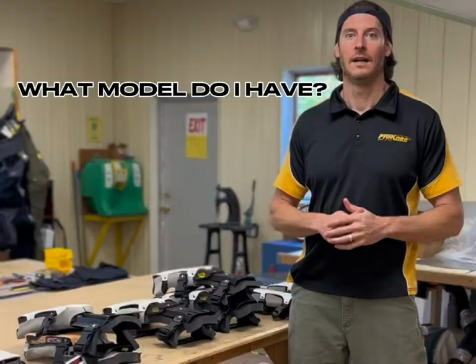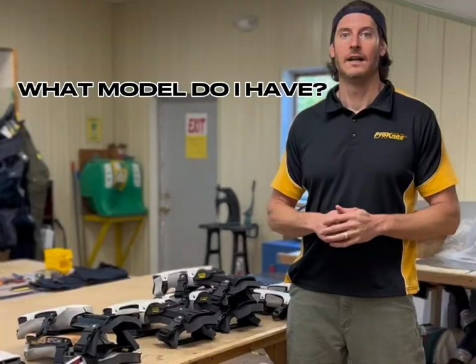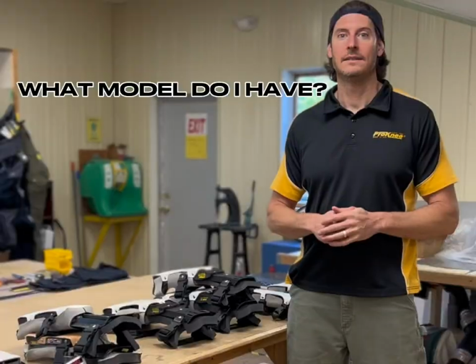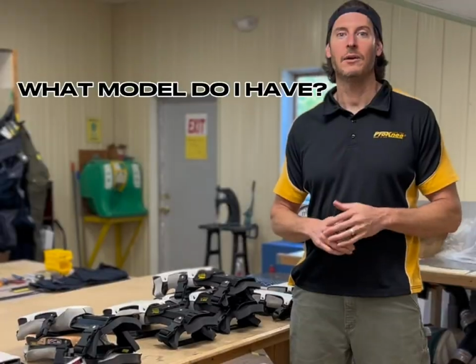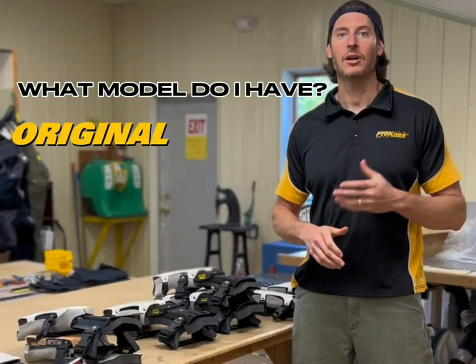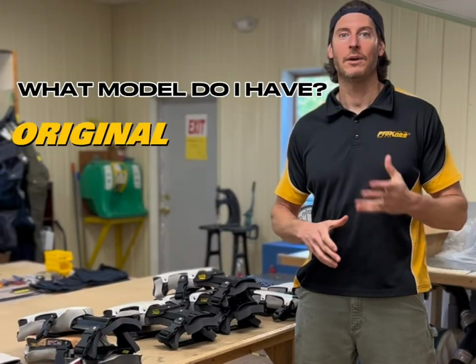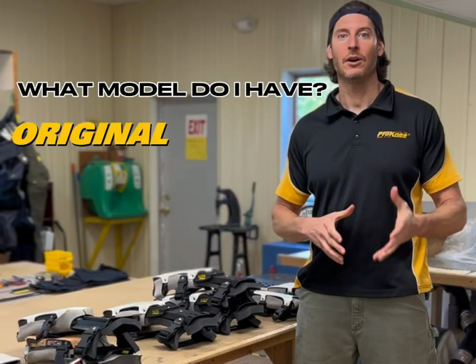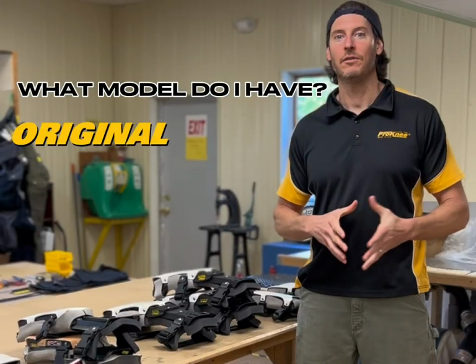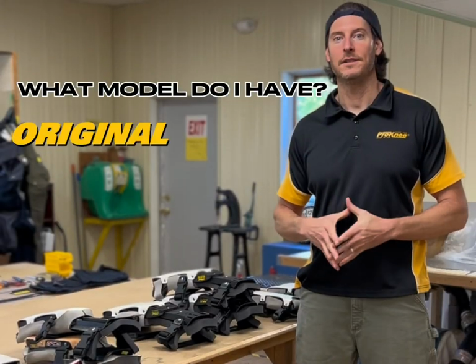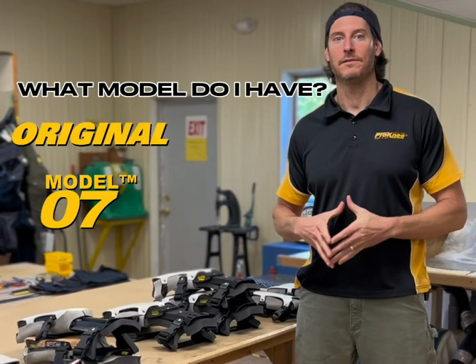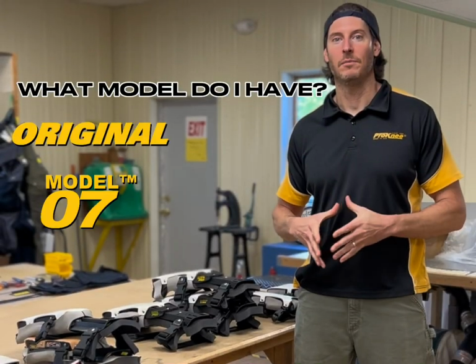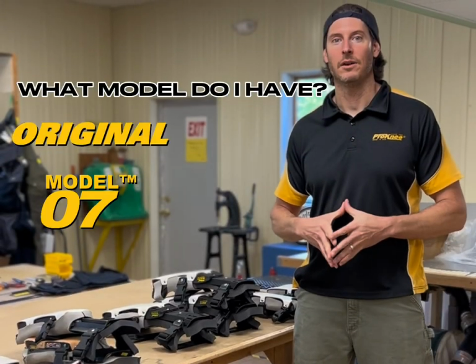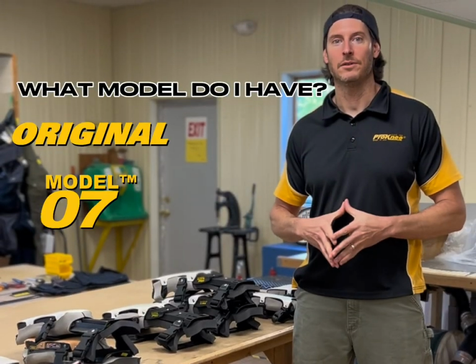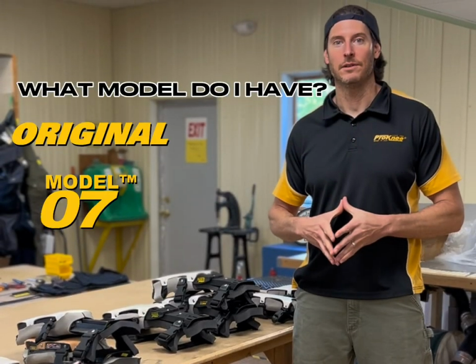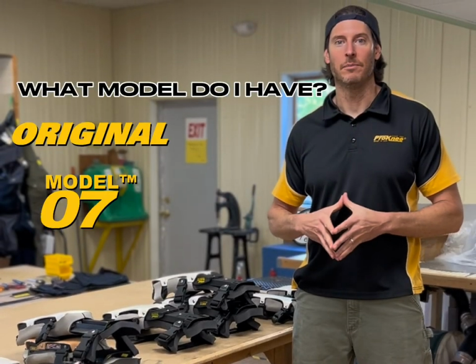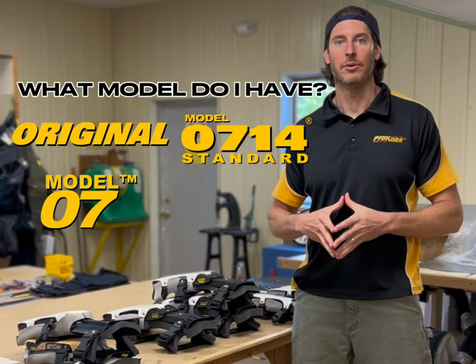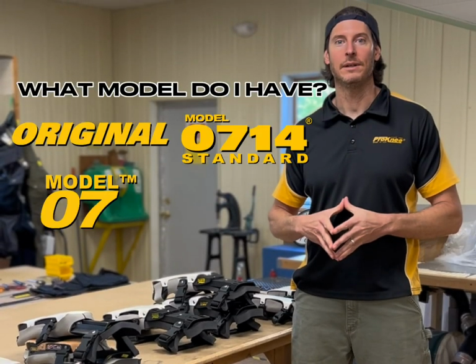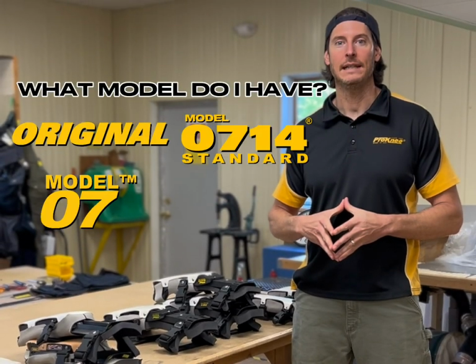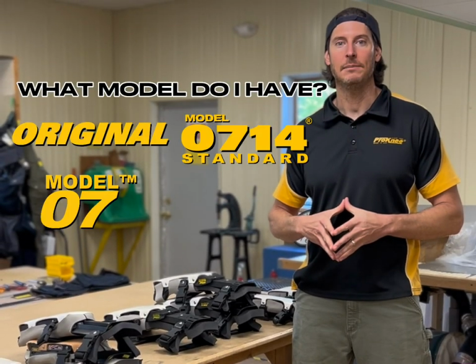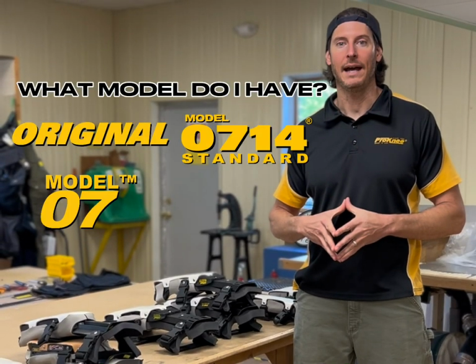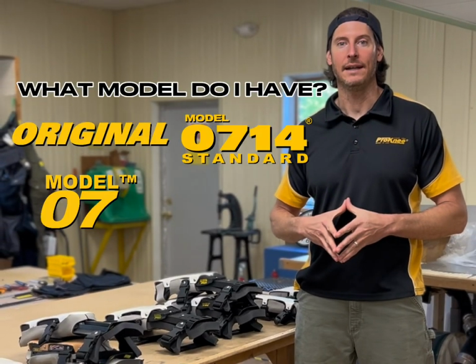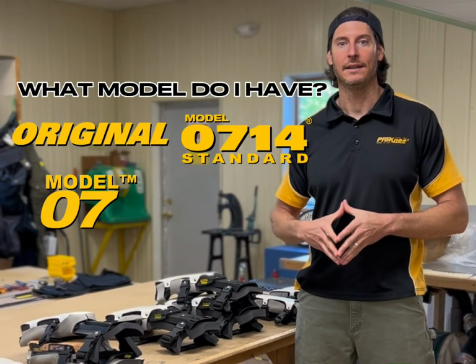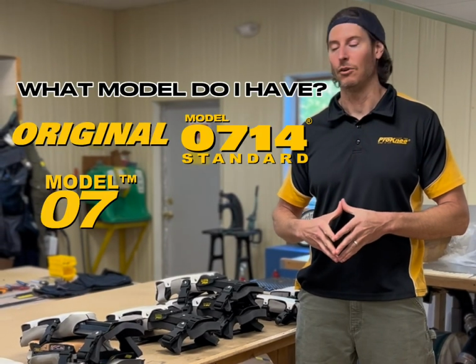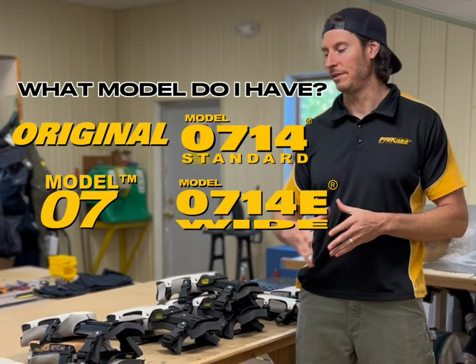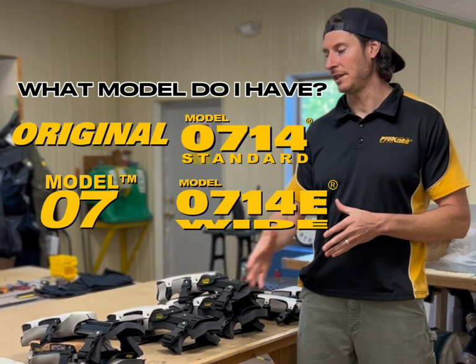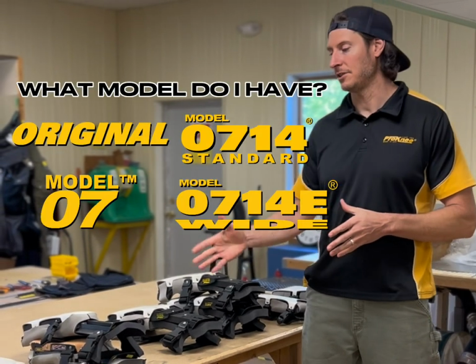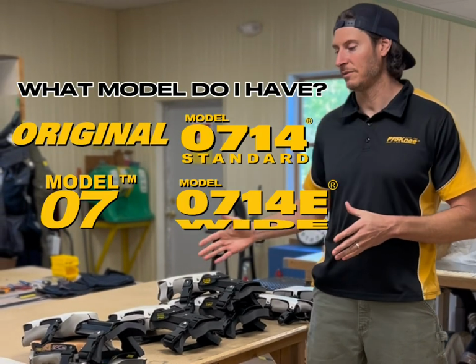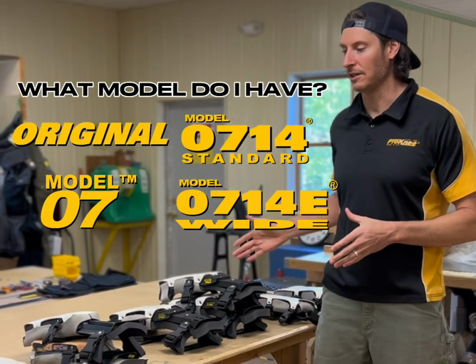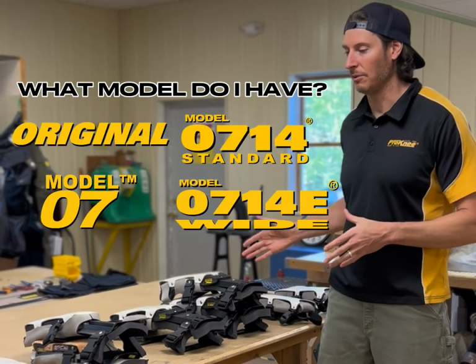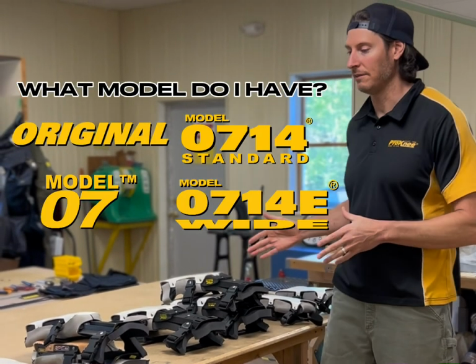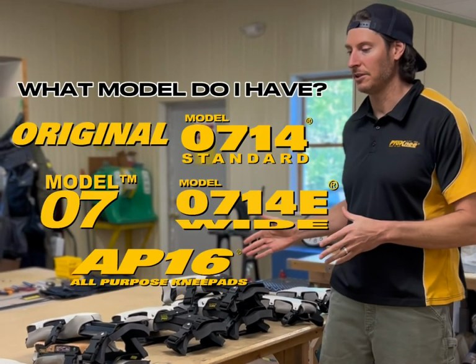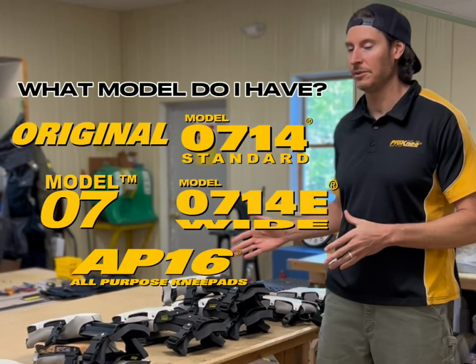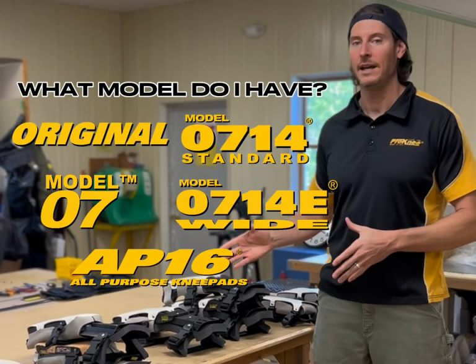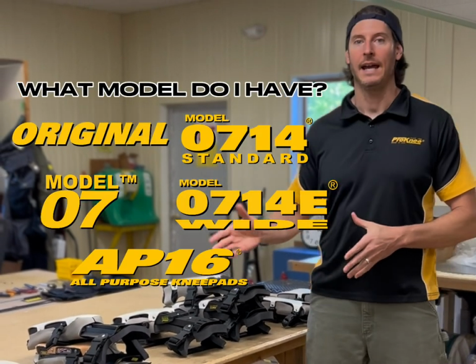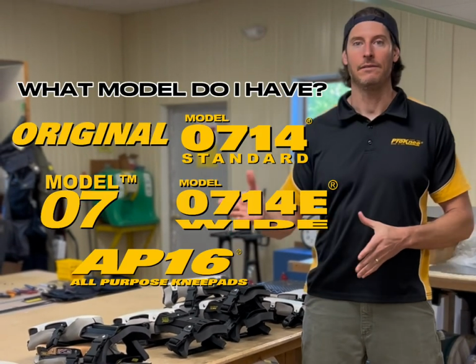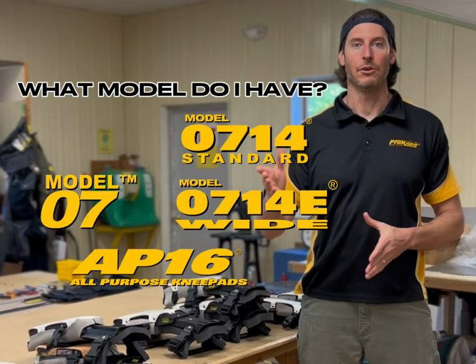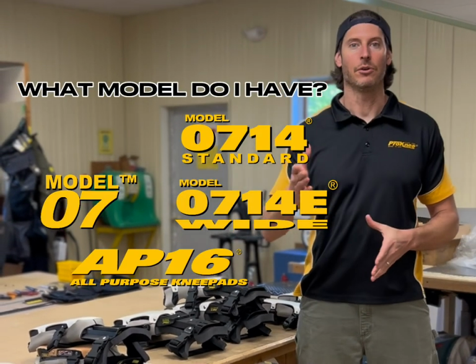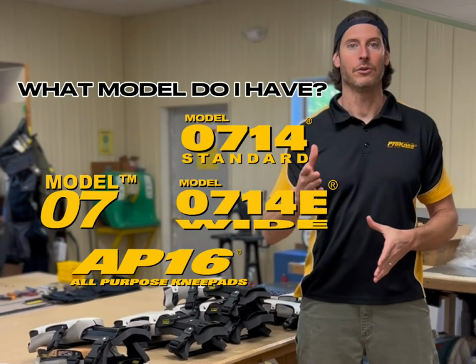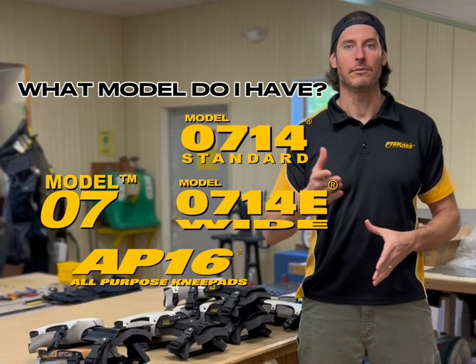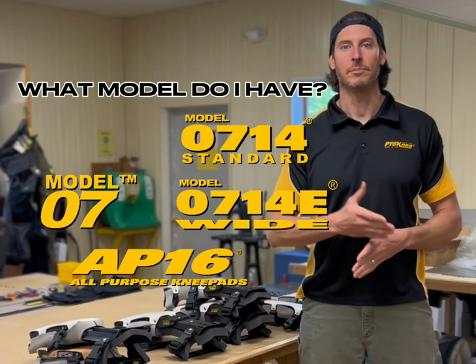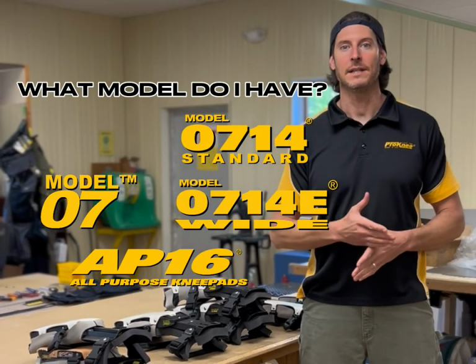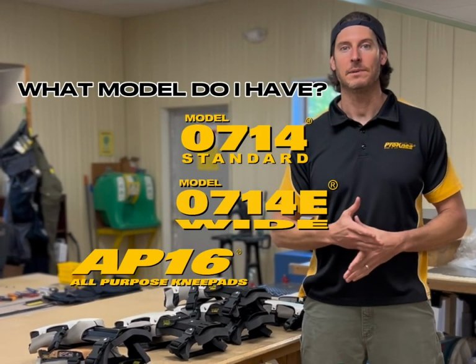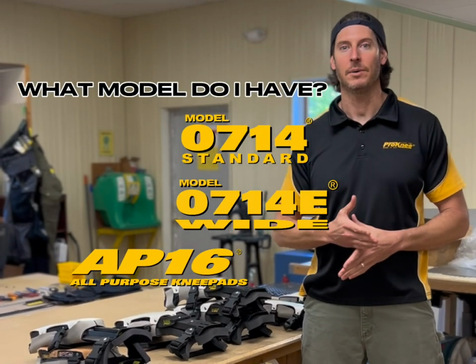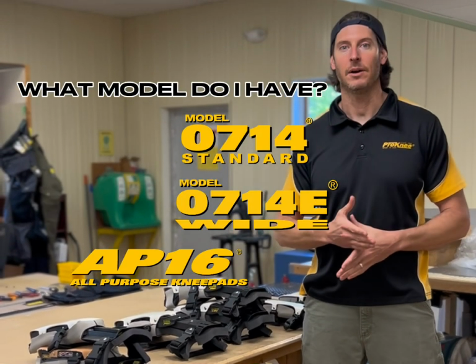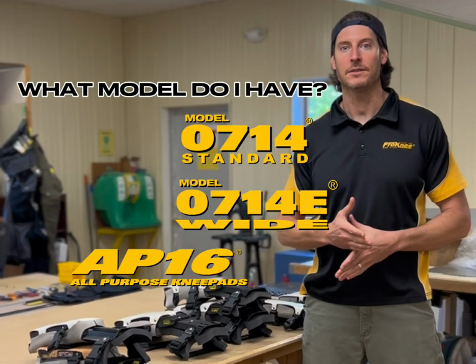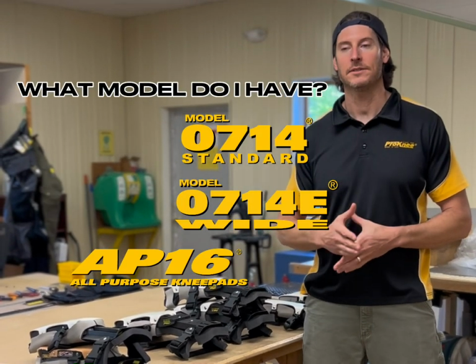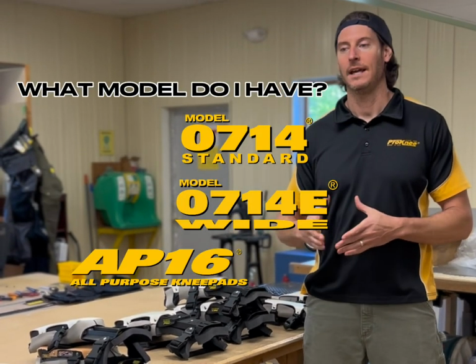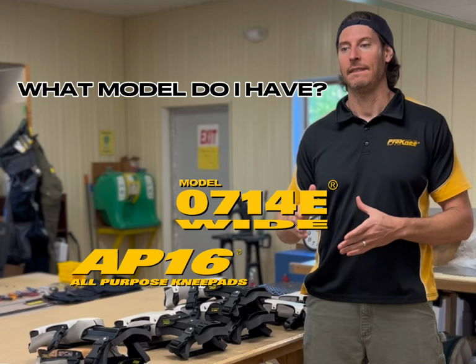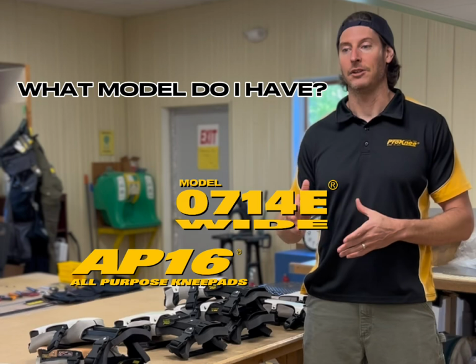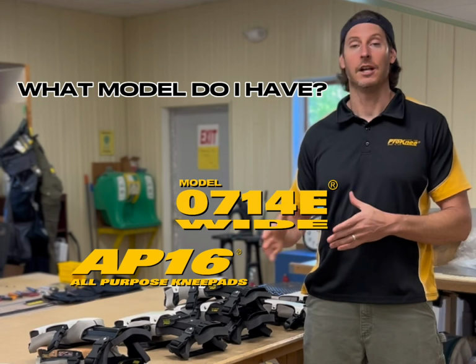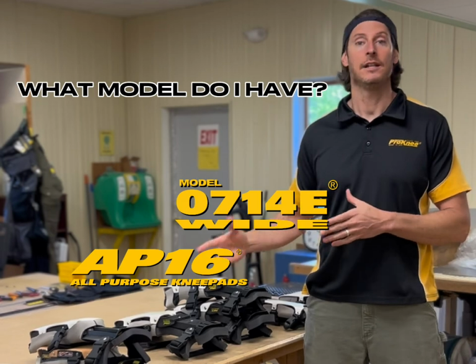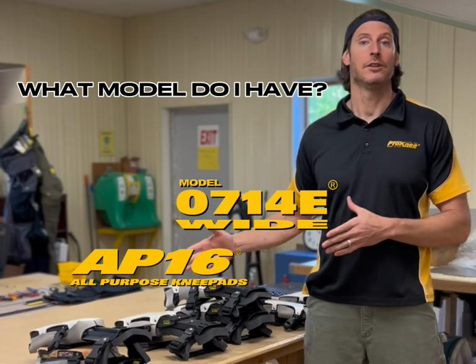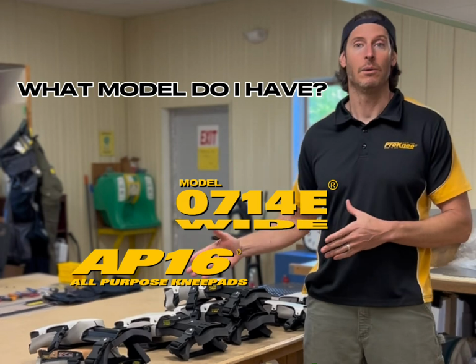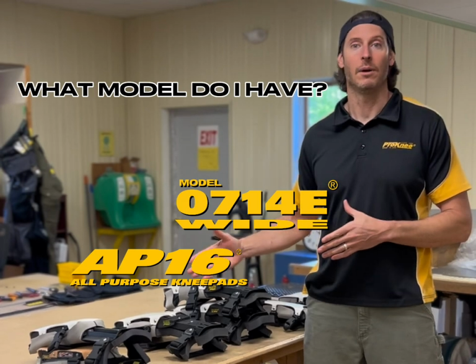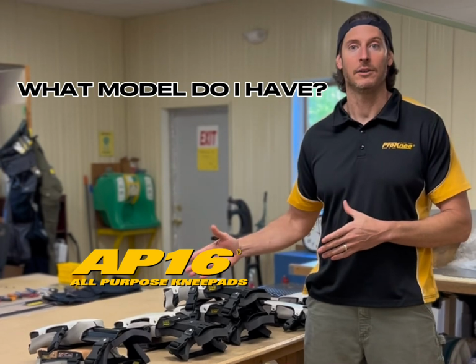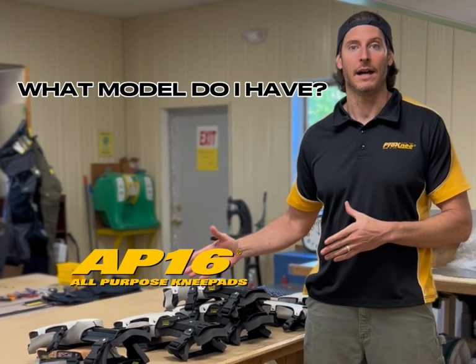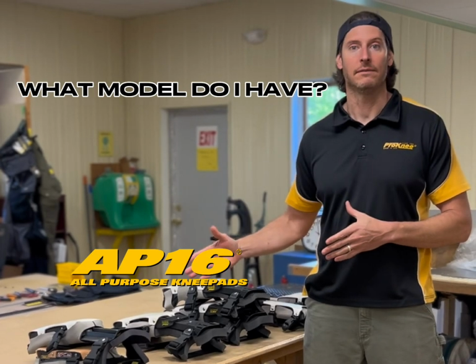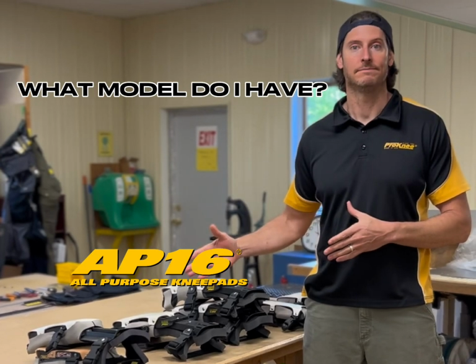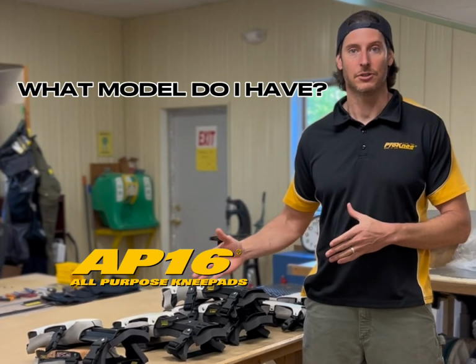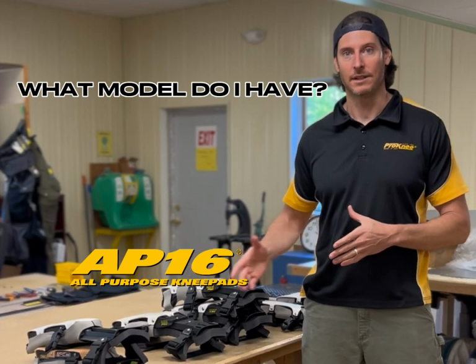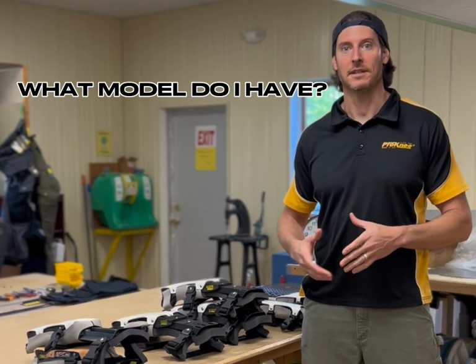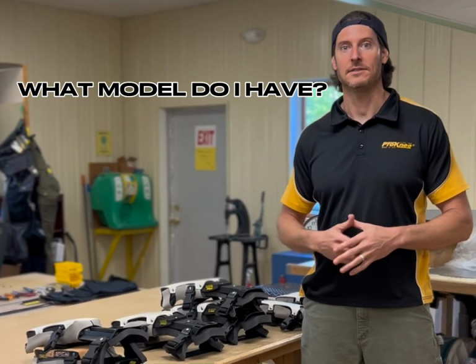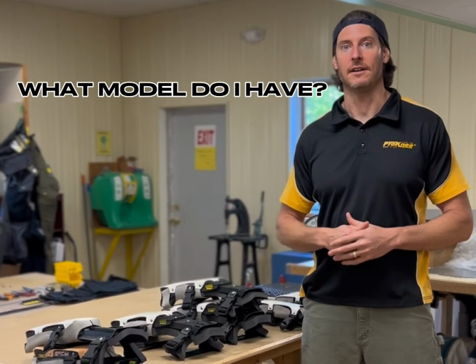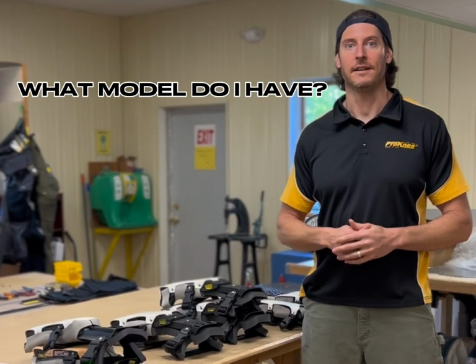Today we're going over the different models of the Prony Knee Pad. Over the years we've had quite a few, and if you're ordering replacement parts, you're gonna need to know what model you have. So let's get started.